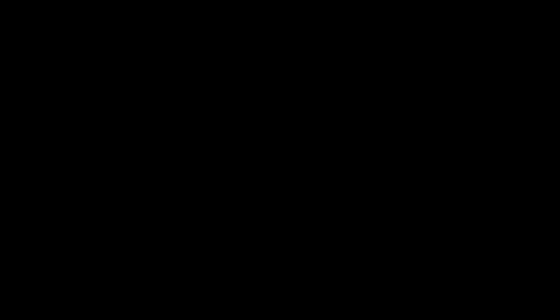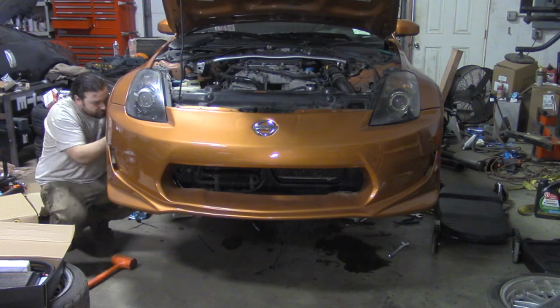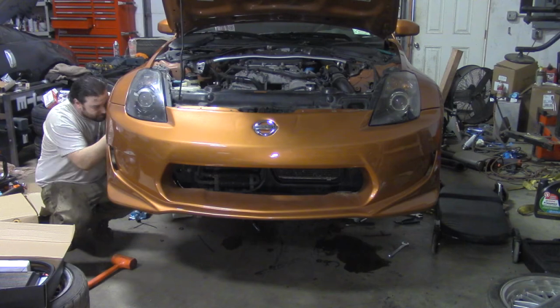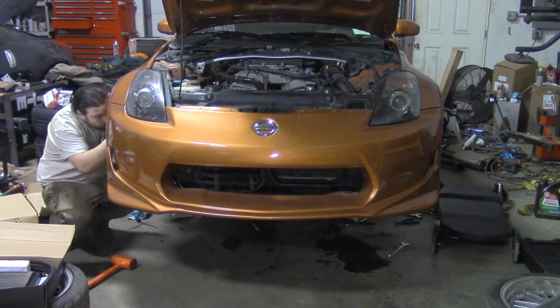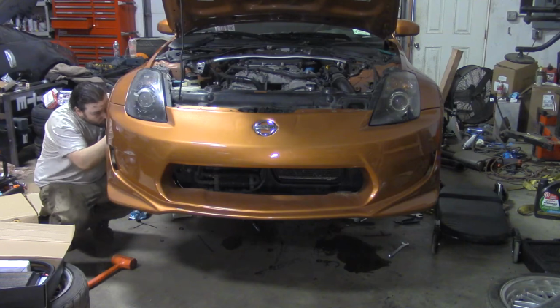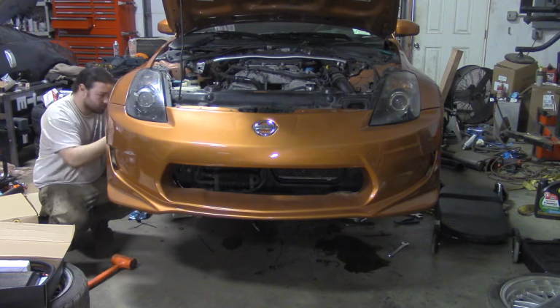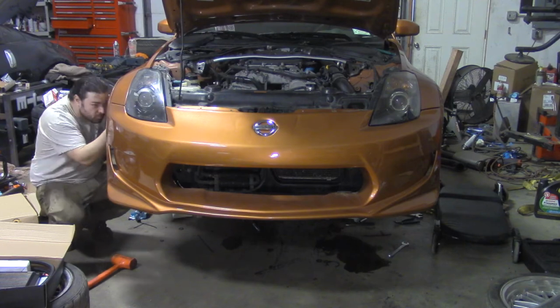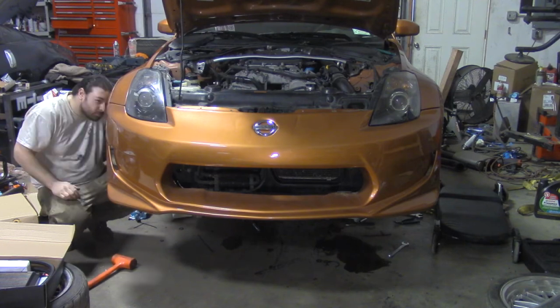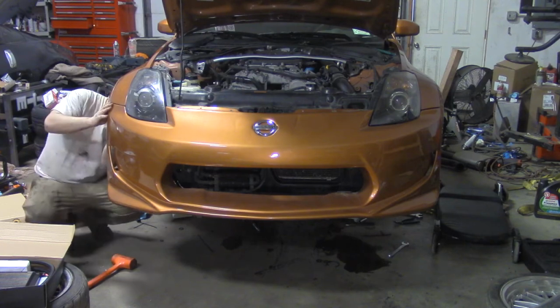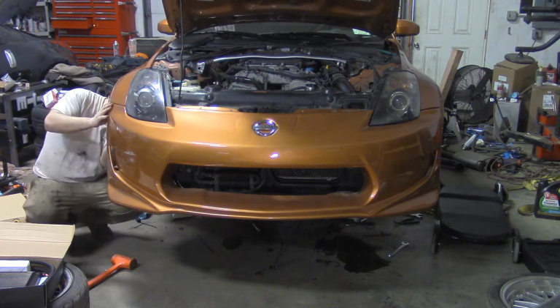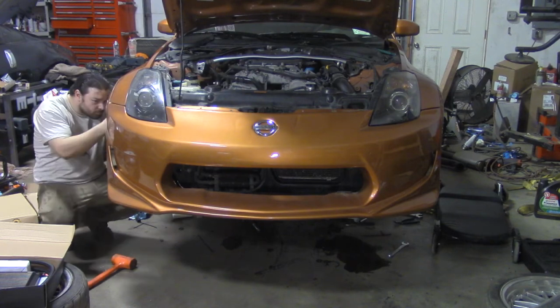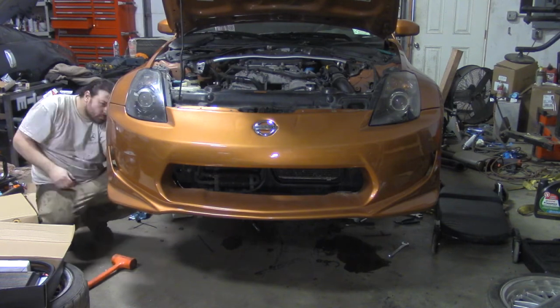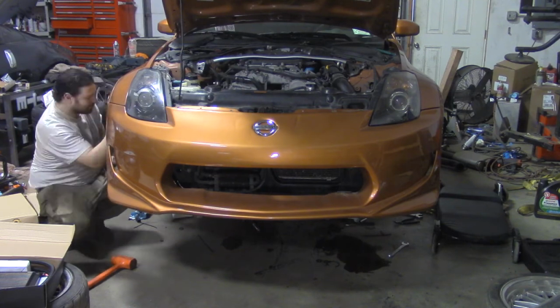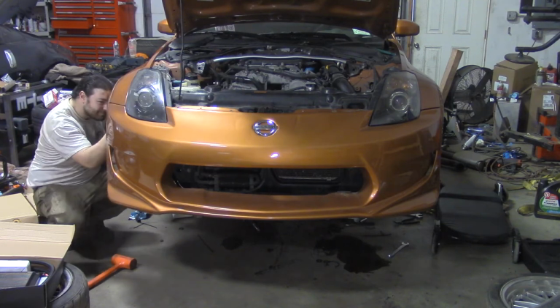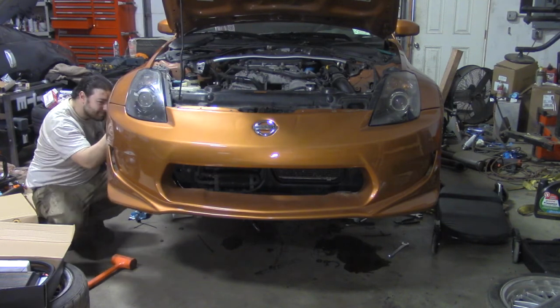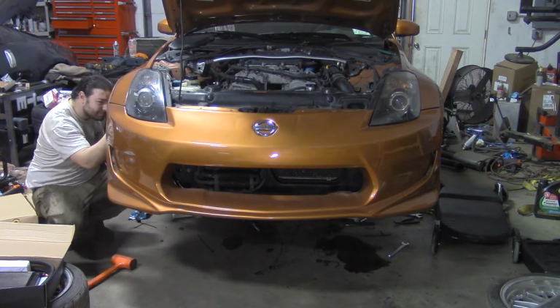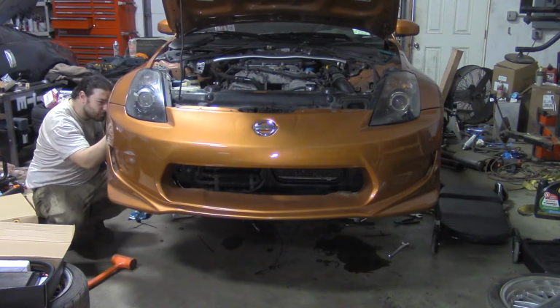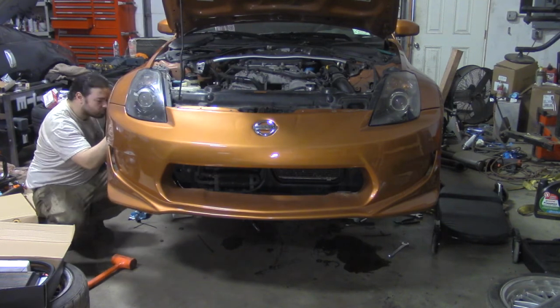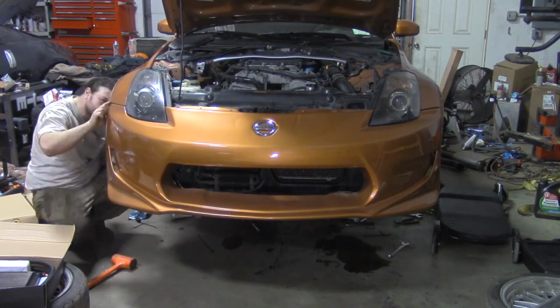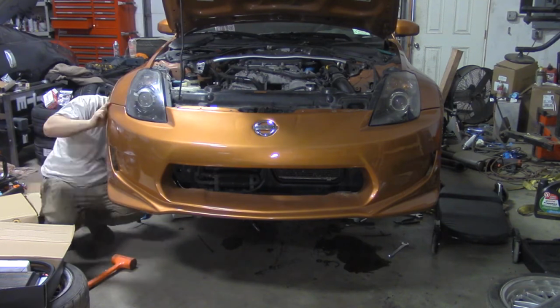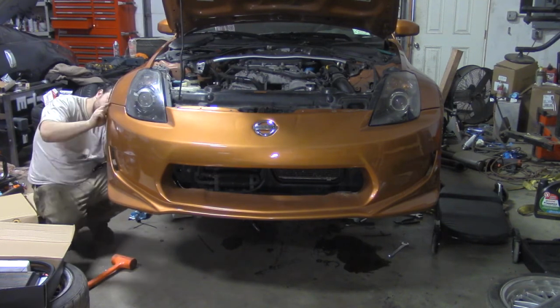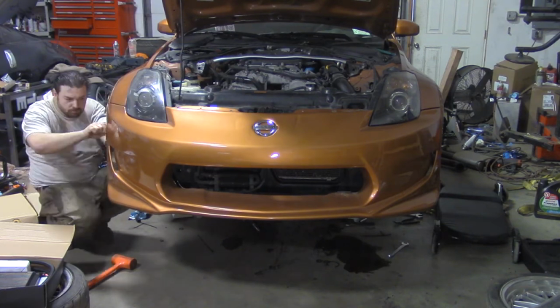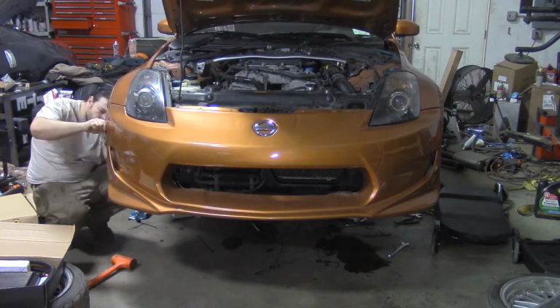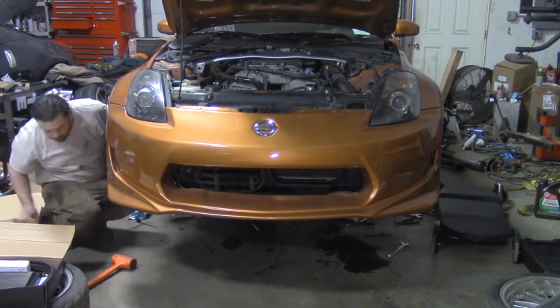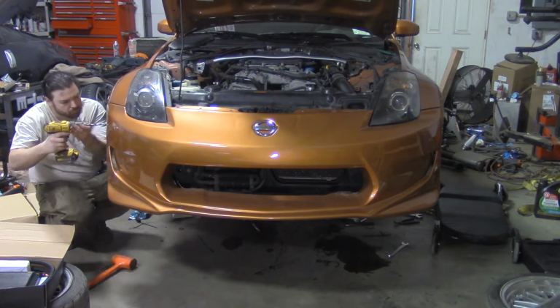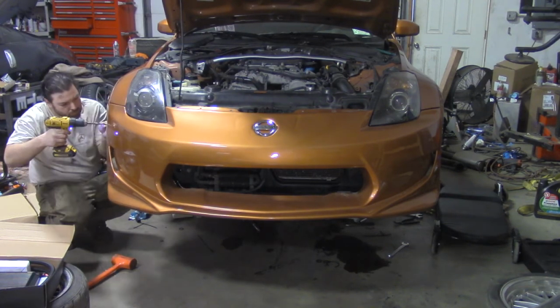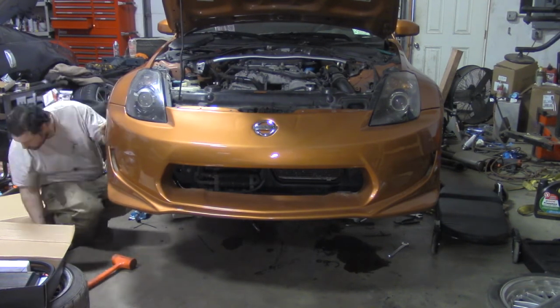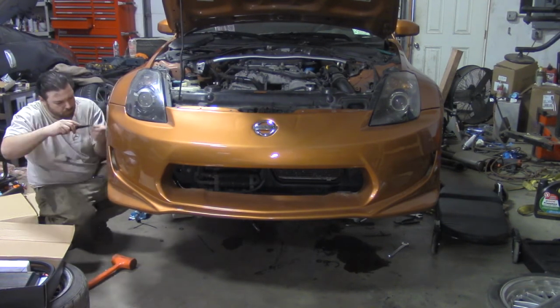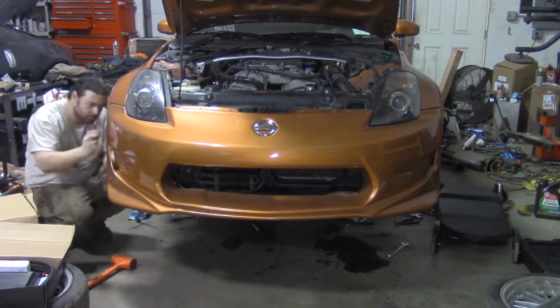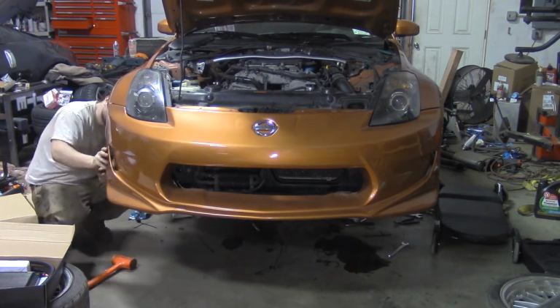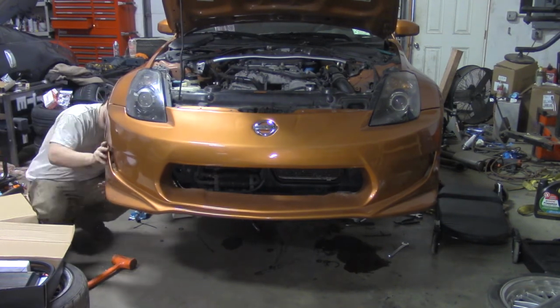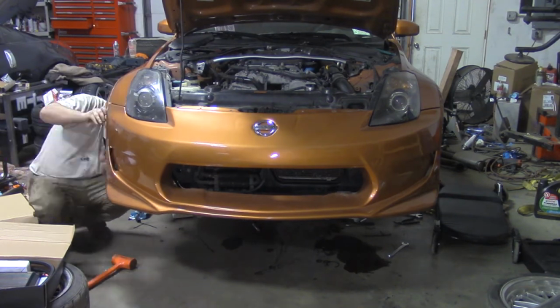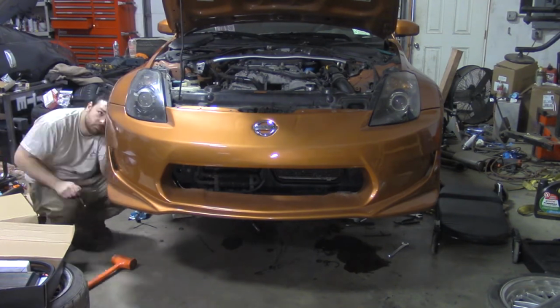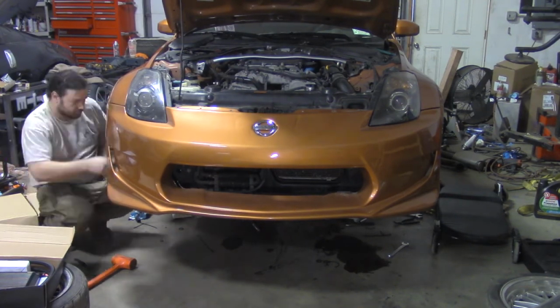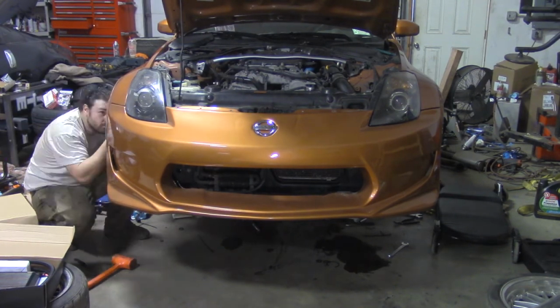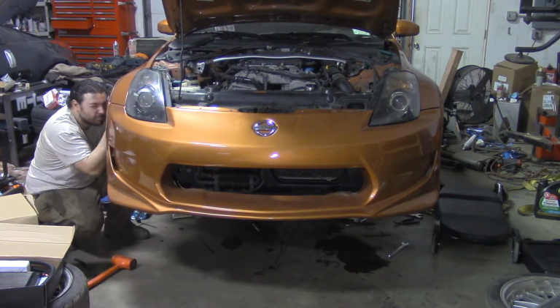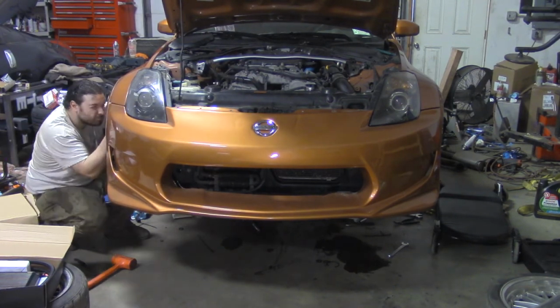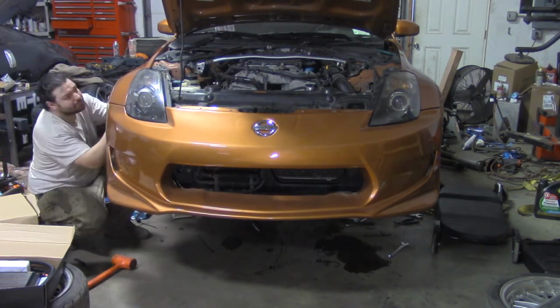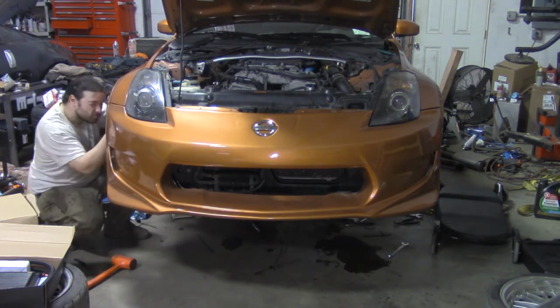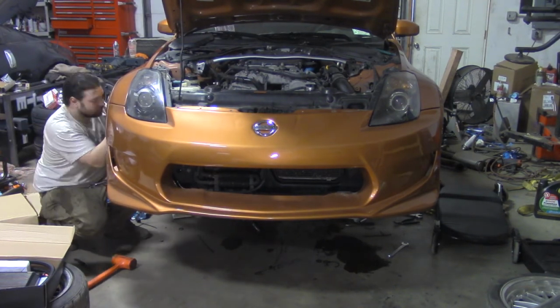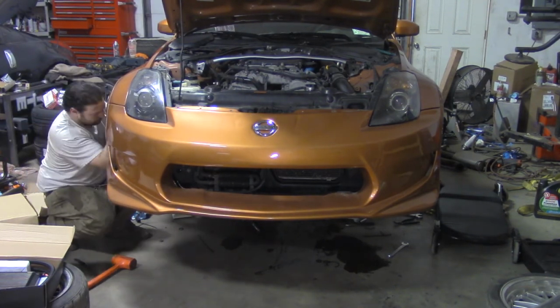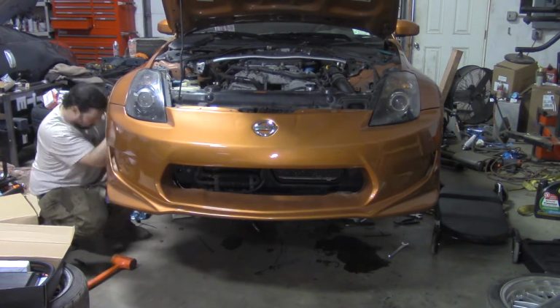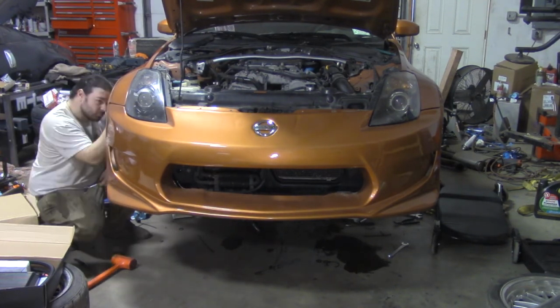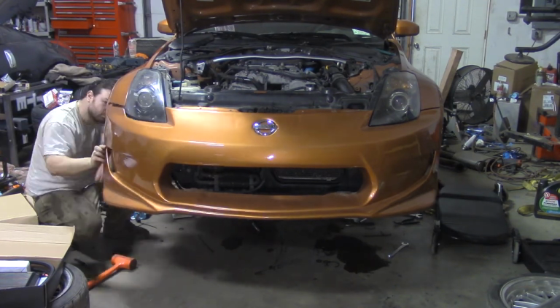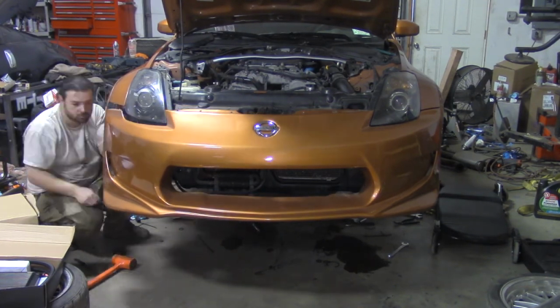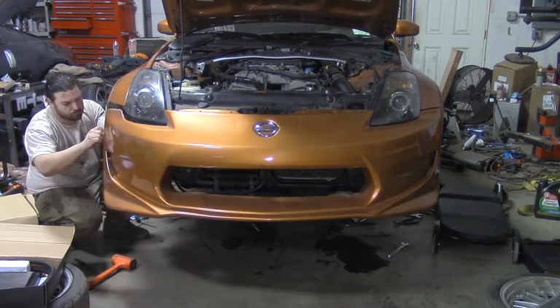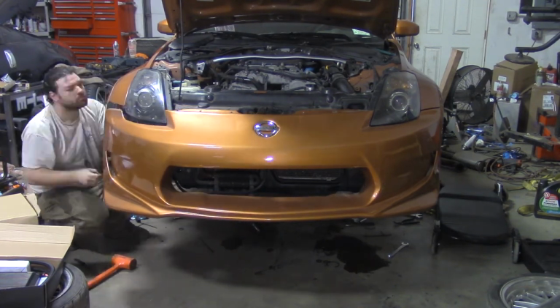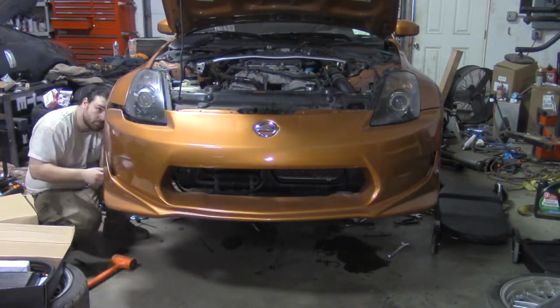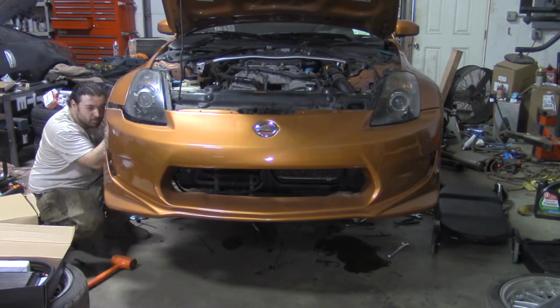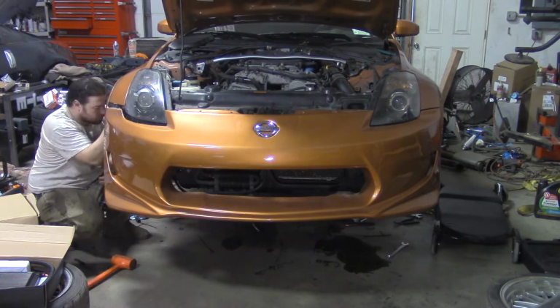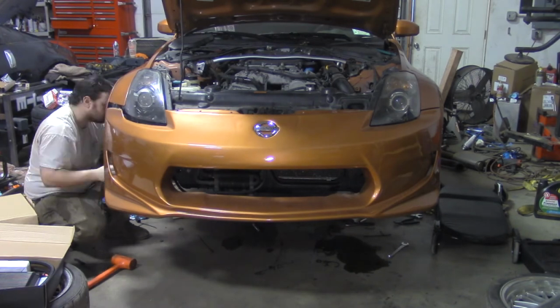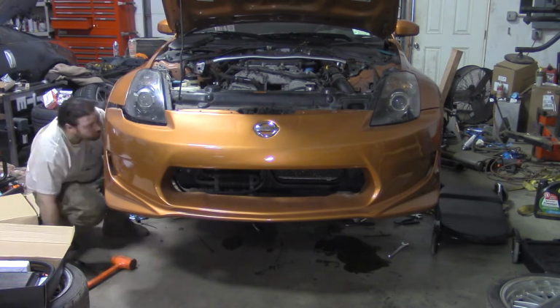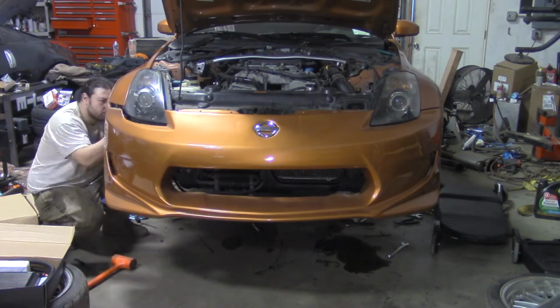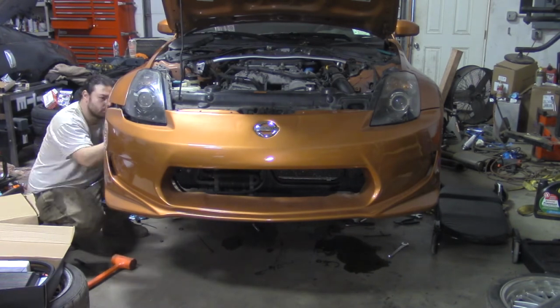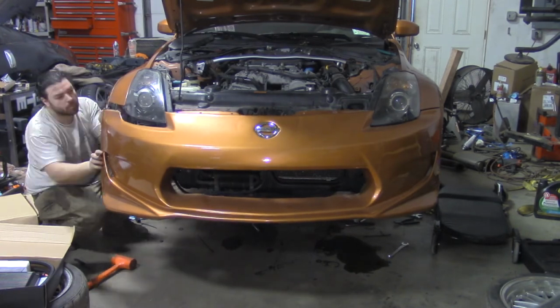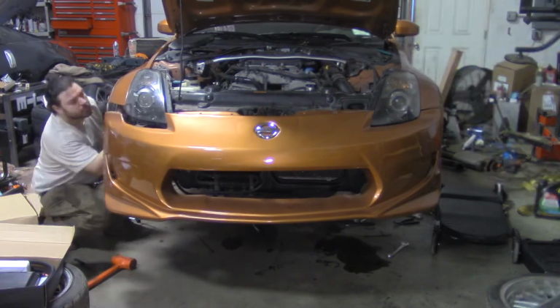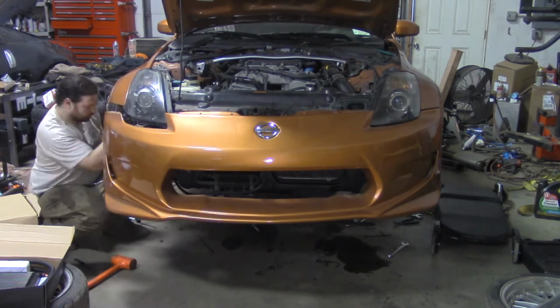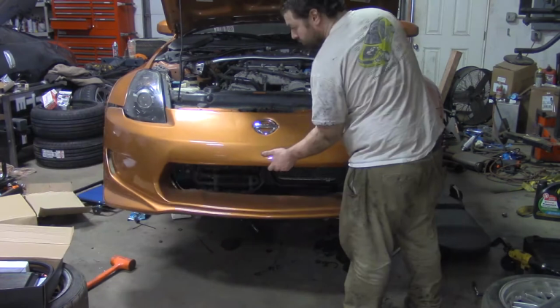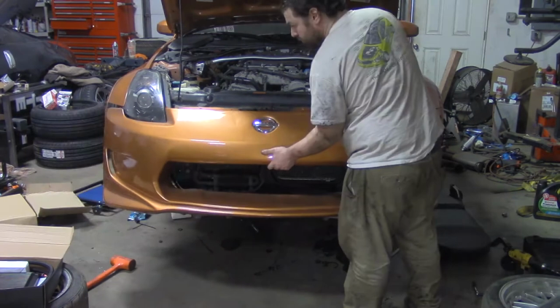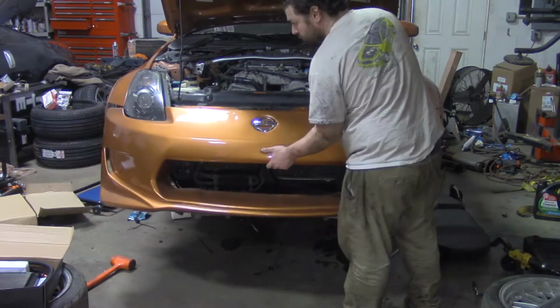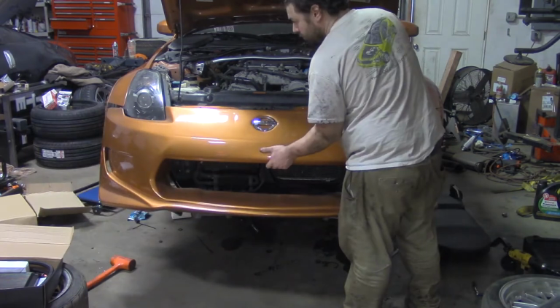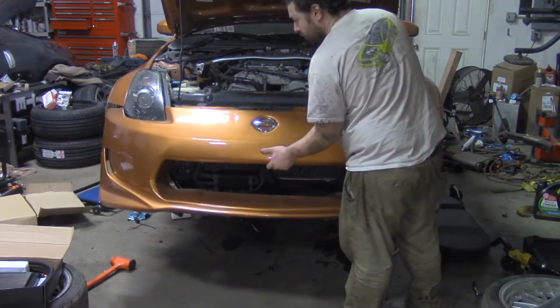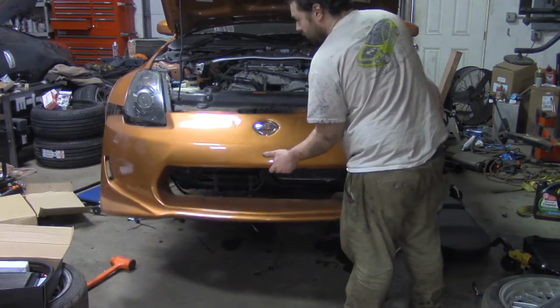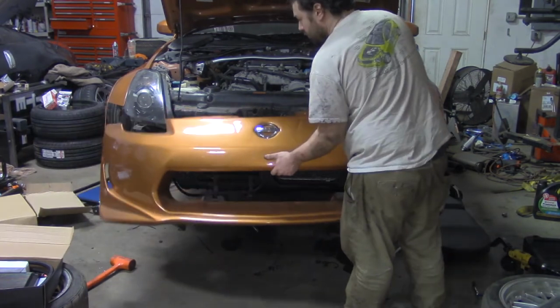If you haven't already, drain the engine oil. First, remove the front bumper.